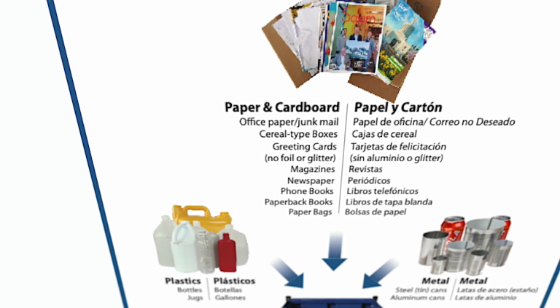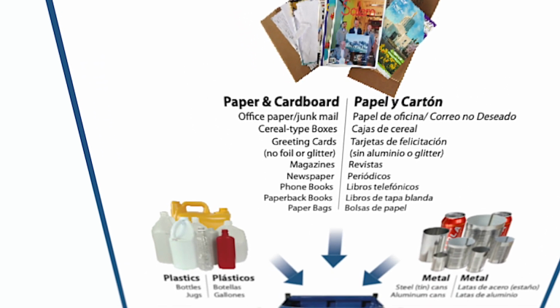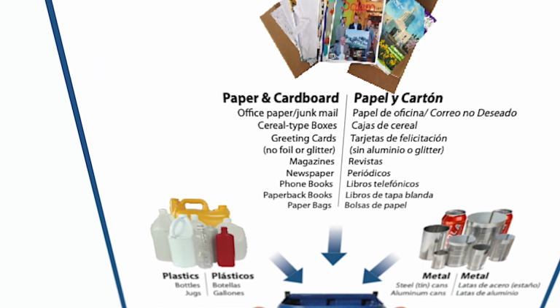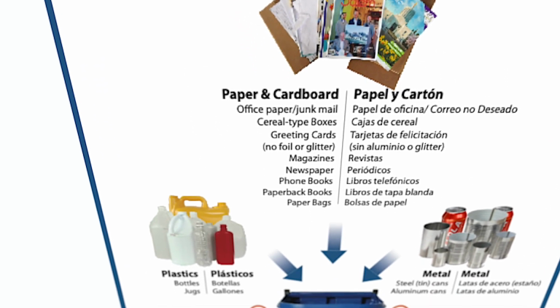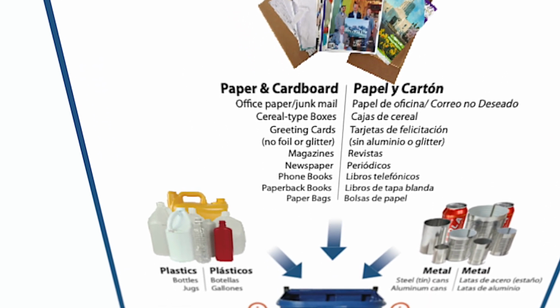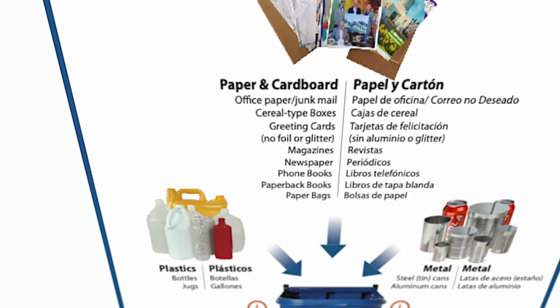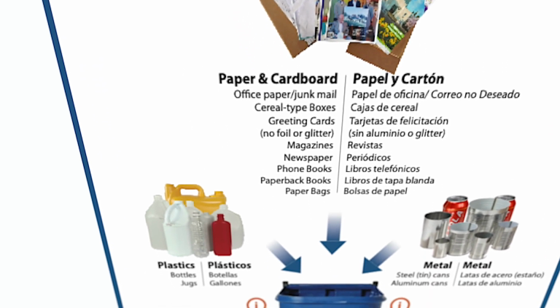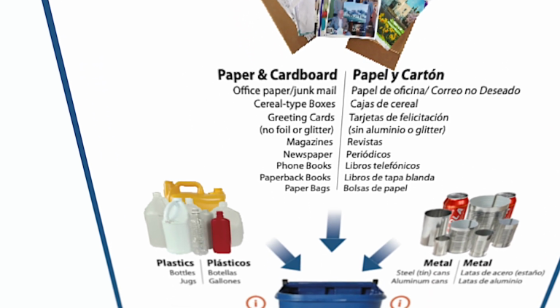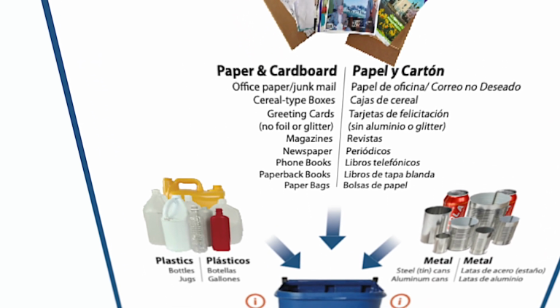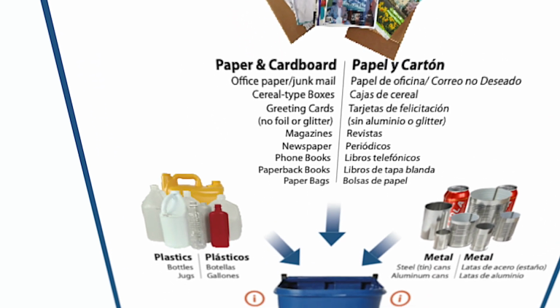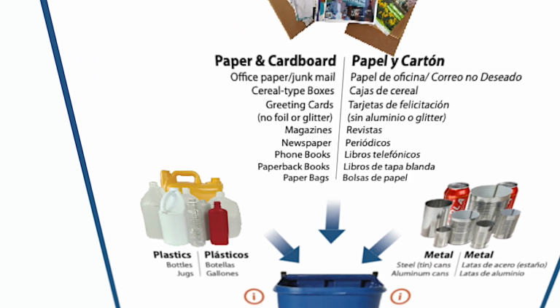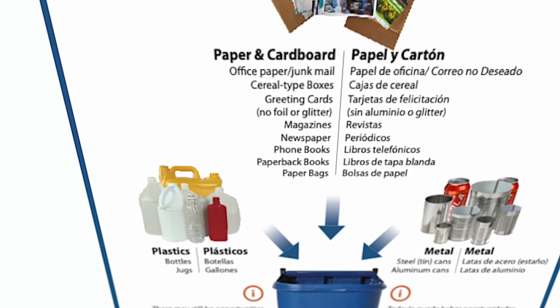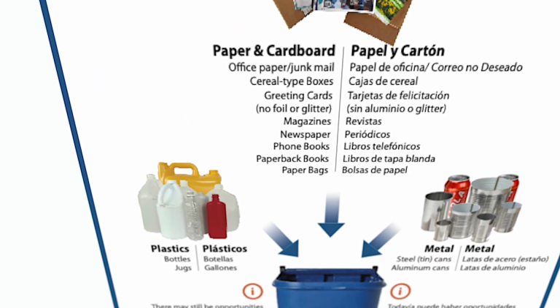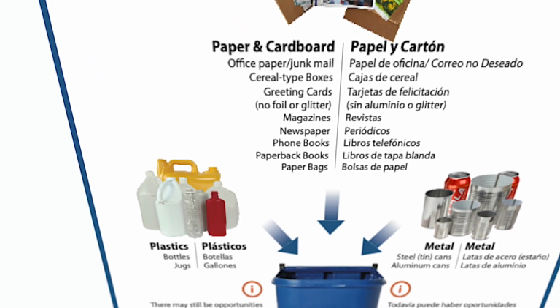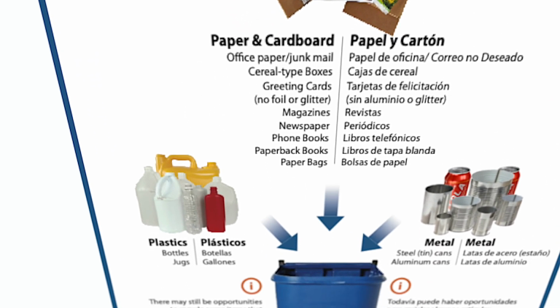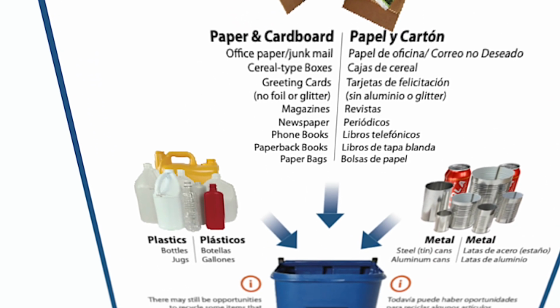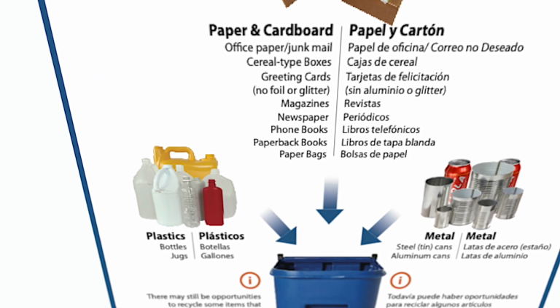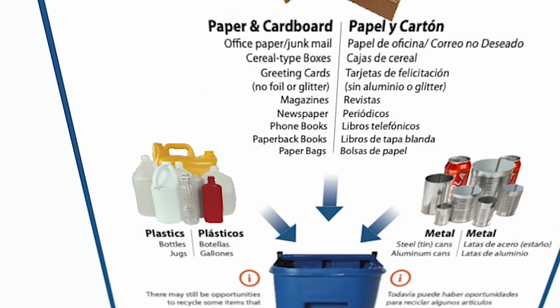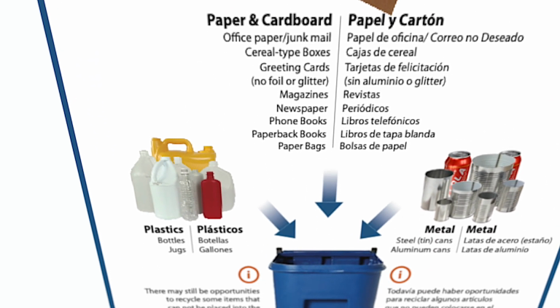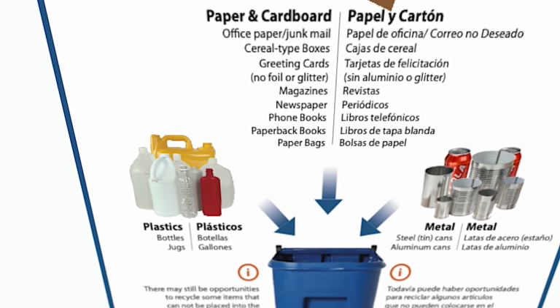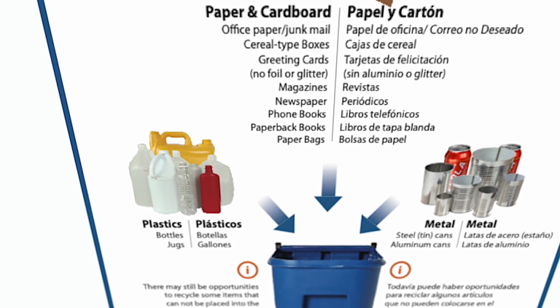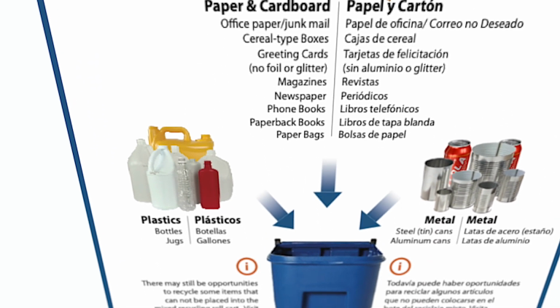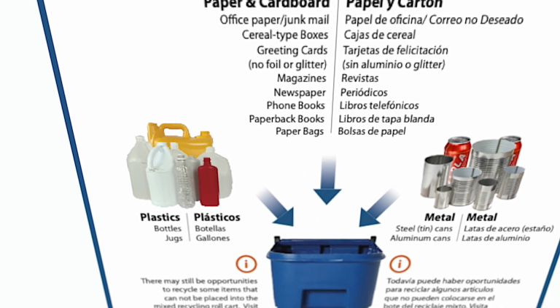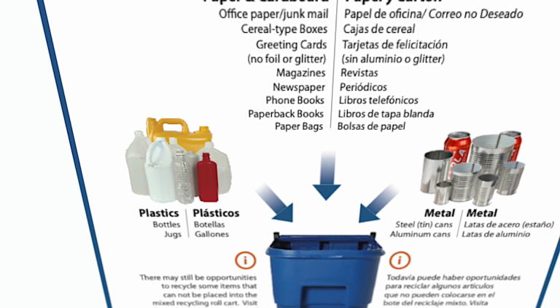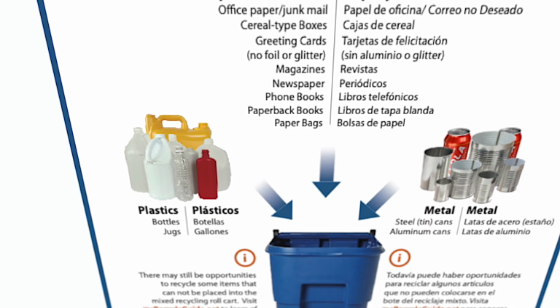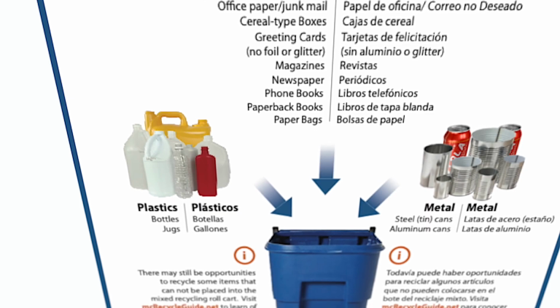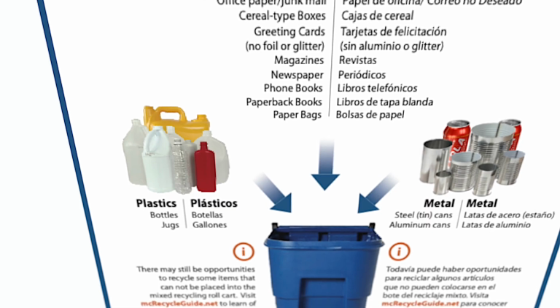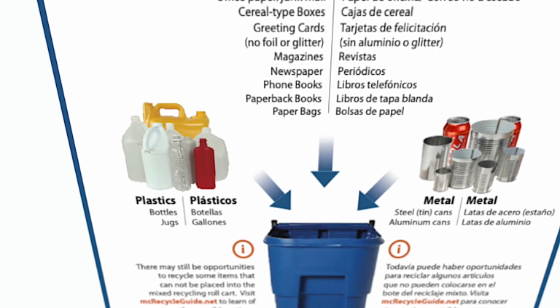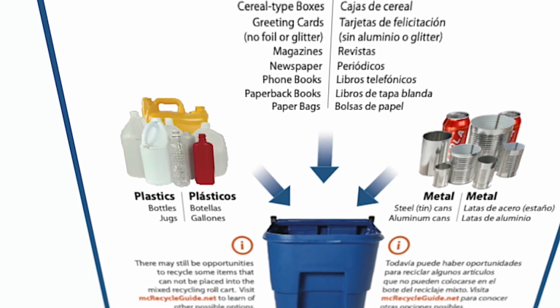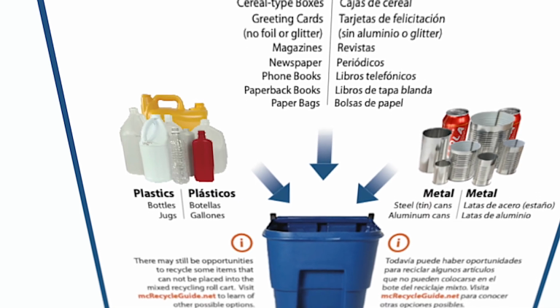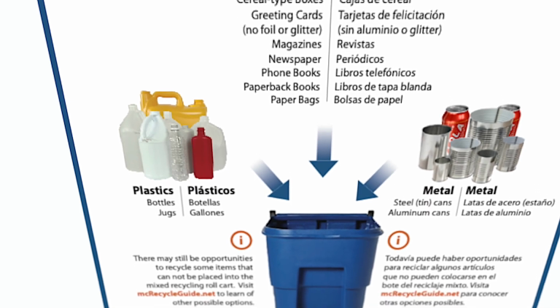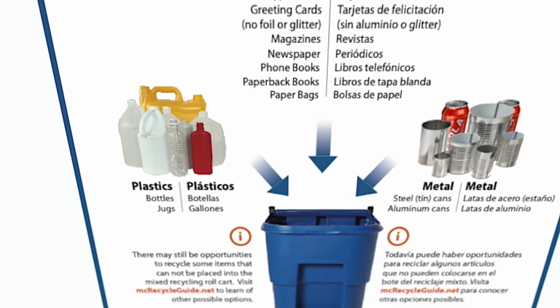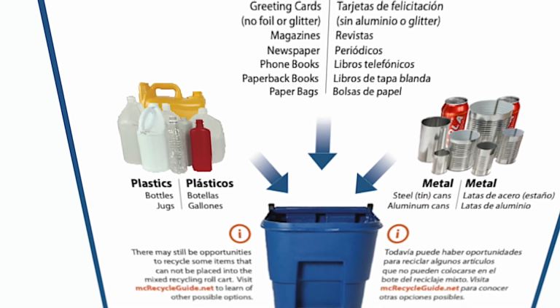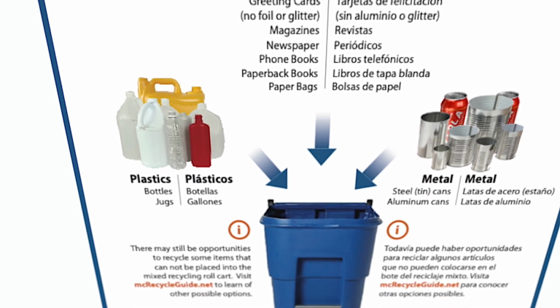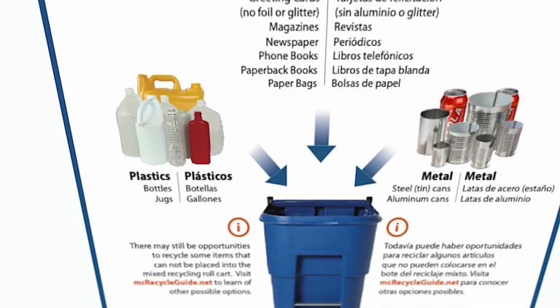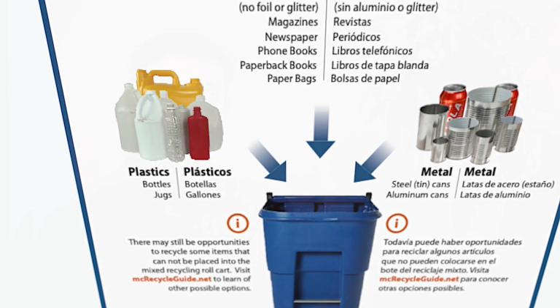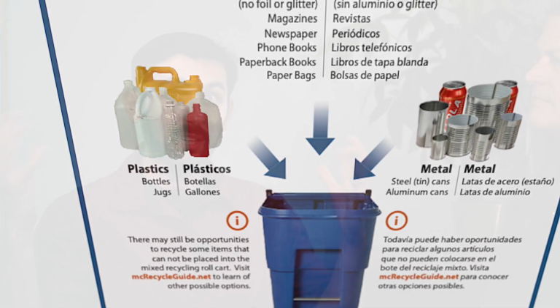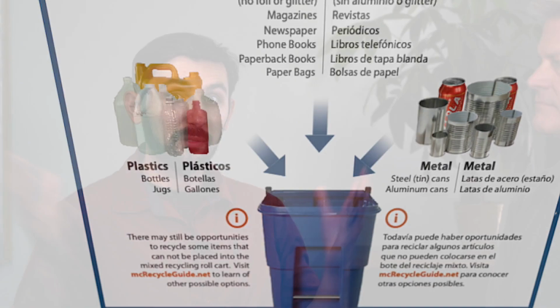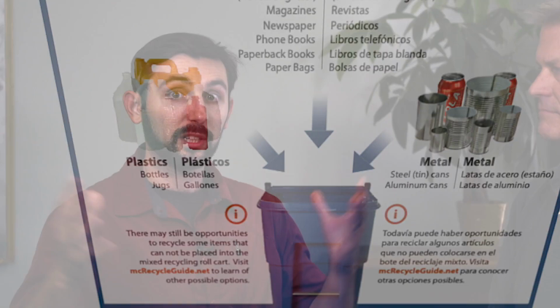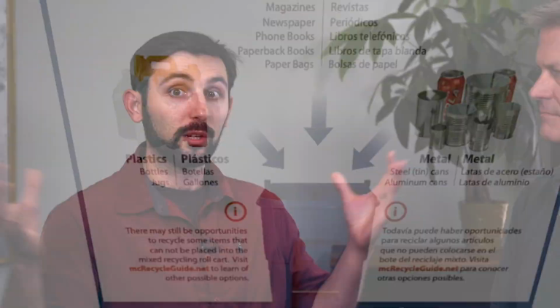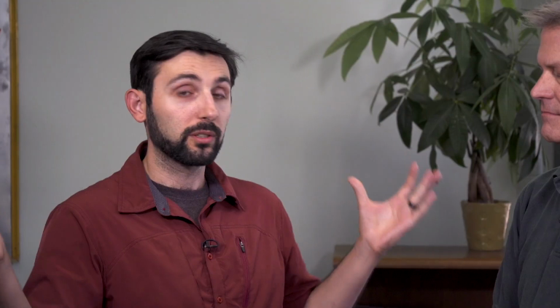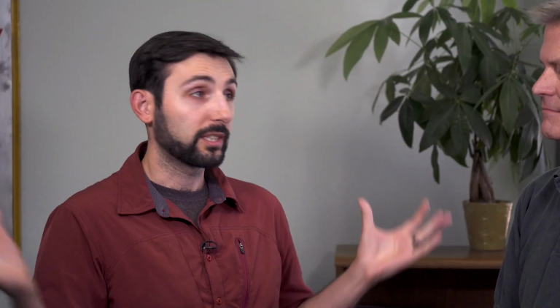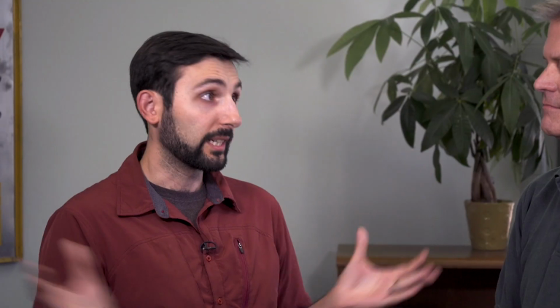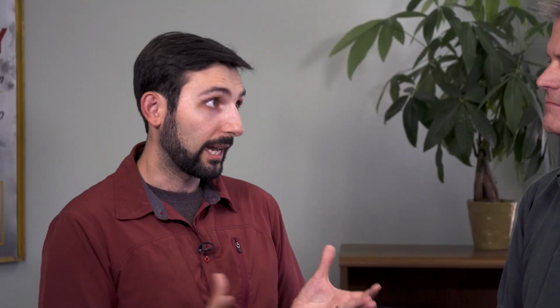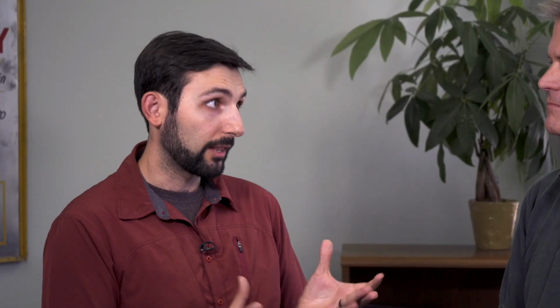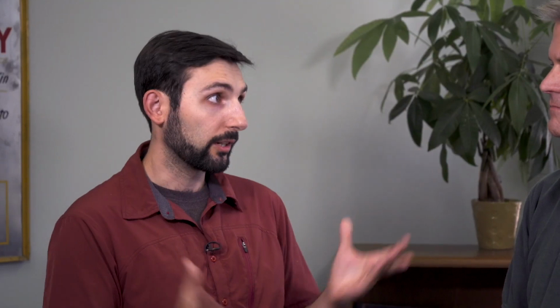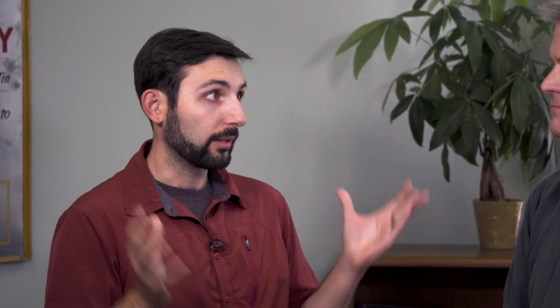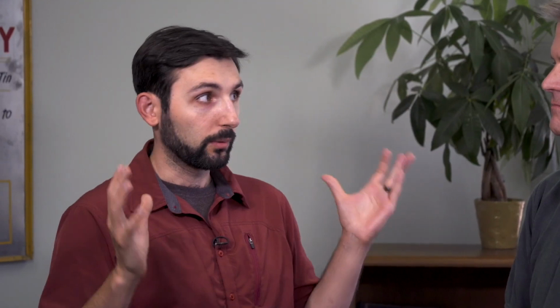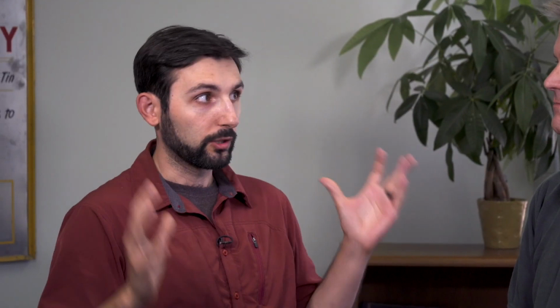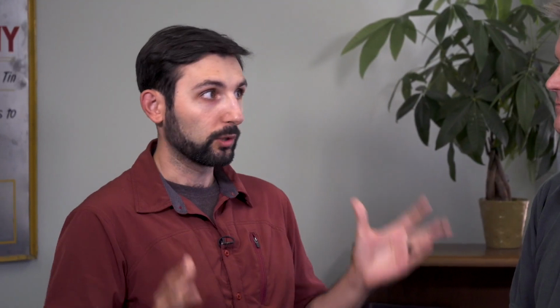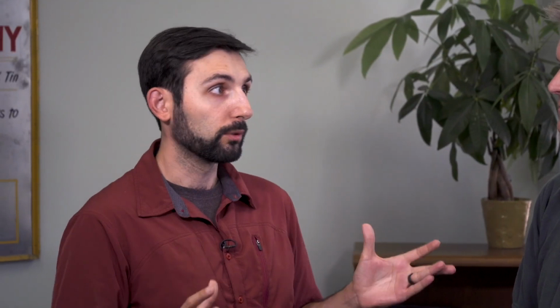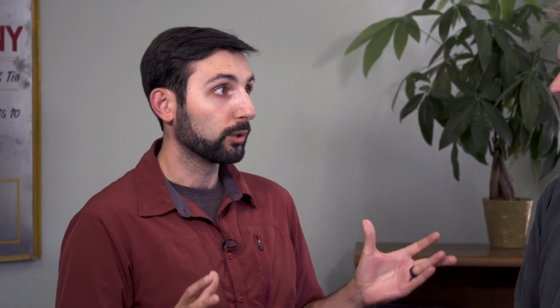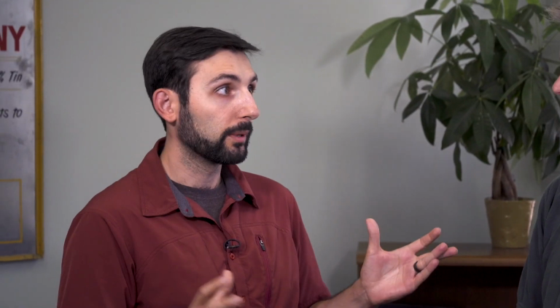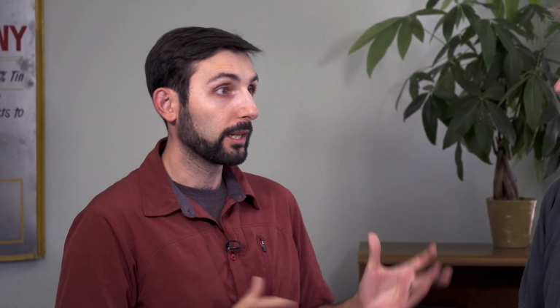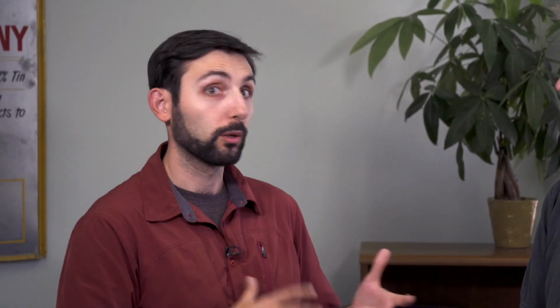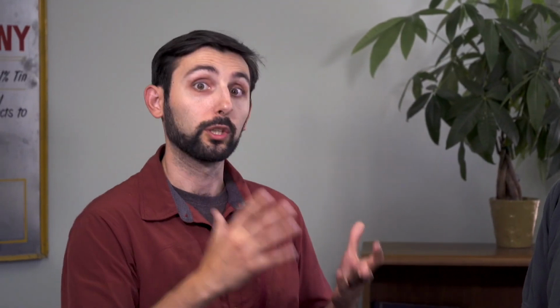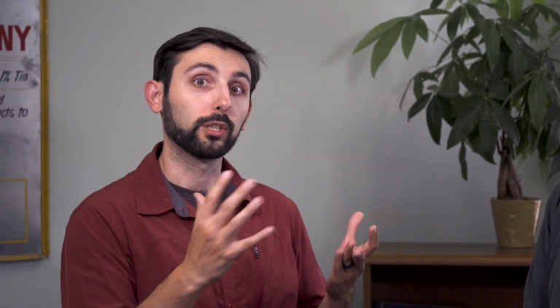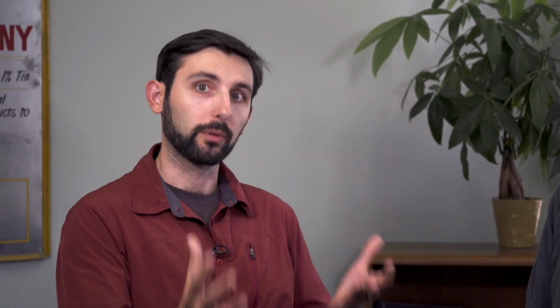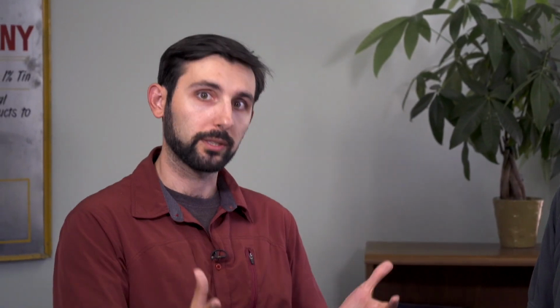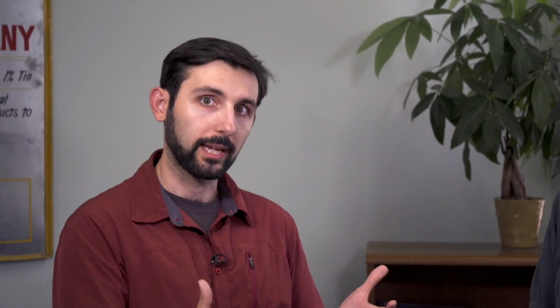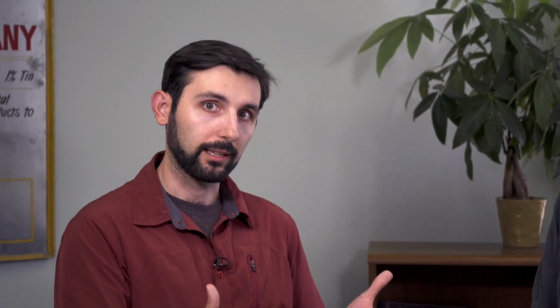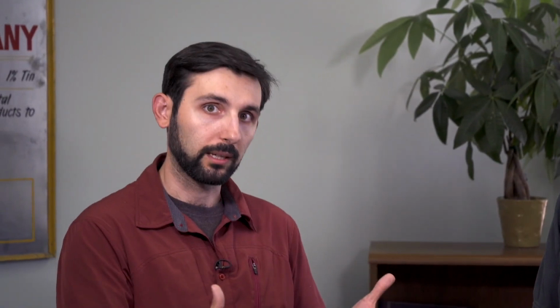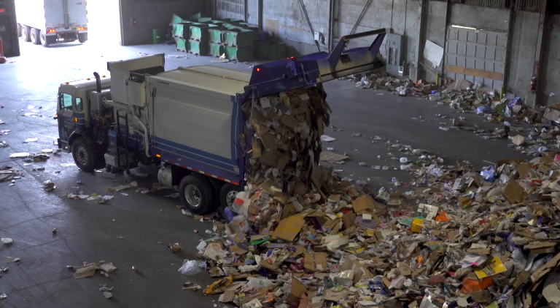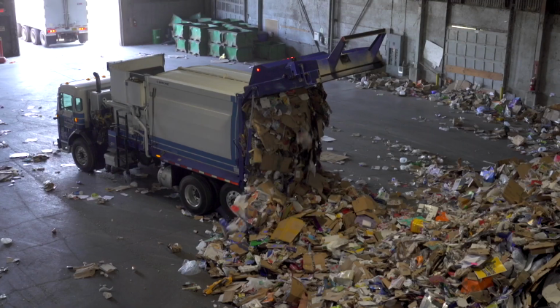Commingled is that paper, plastic, and metal — the stuff that goes together within your blue bin or your recycling bin.